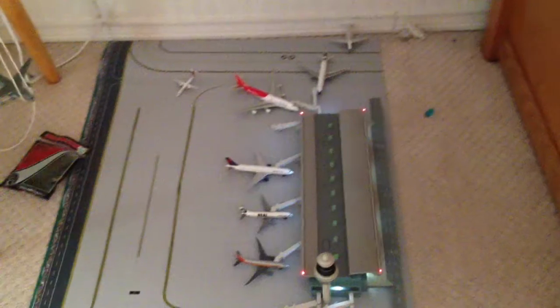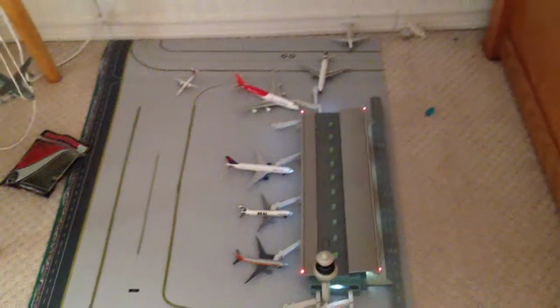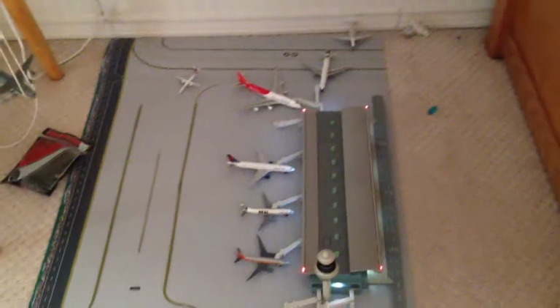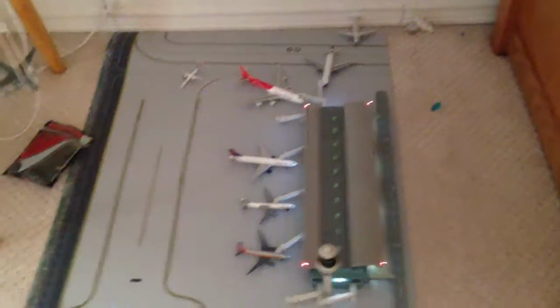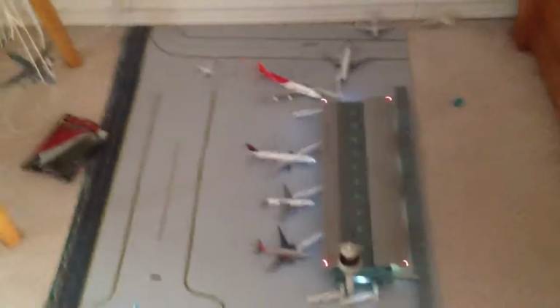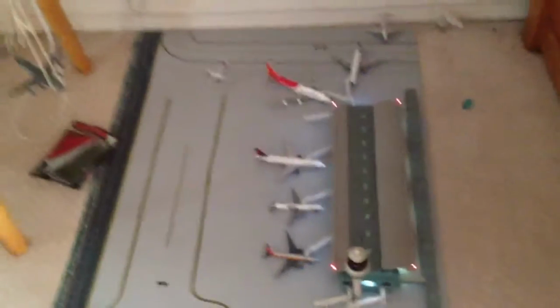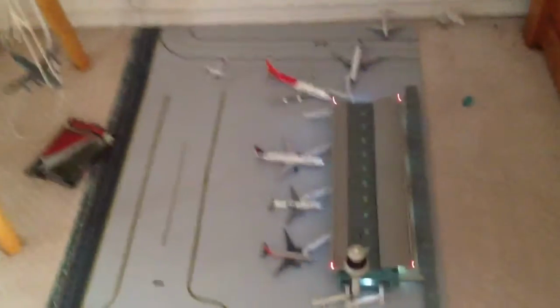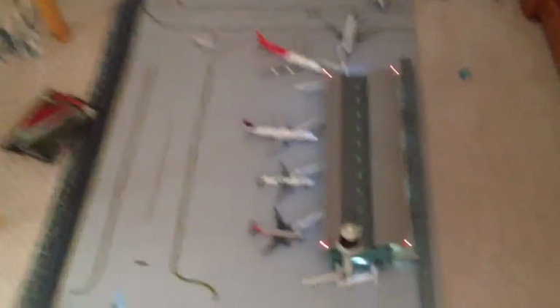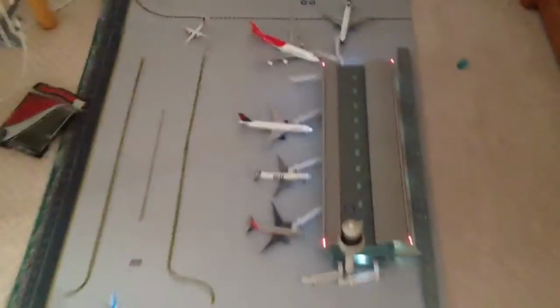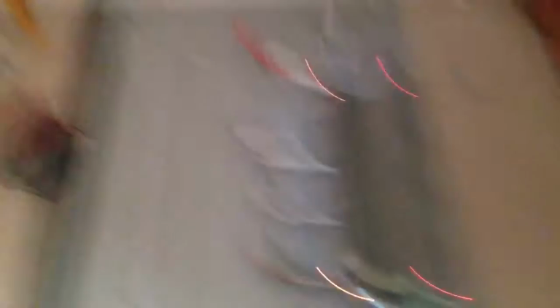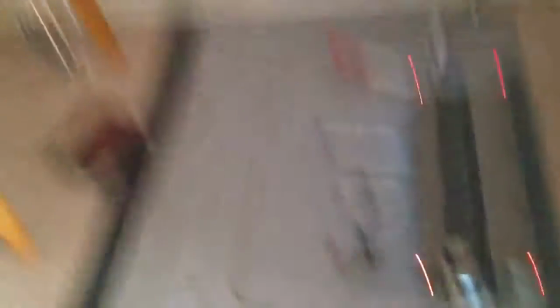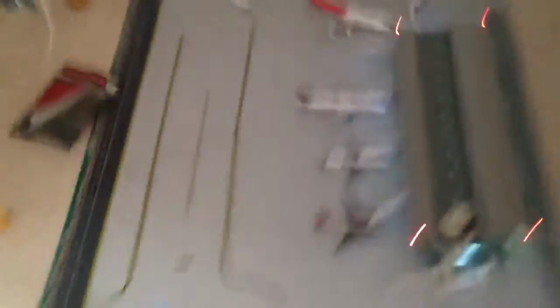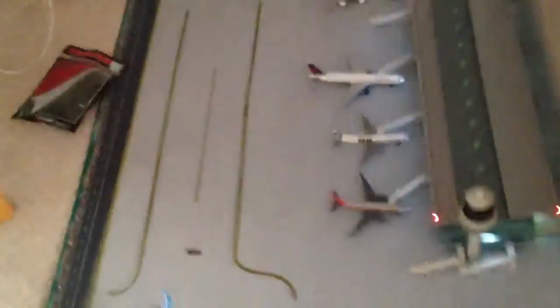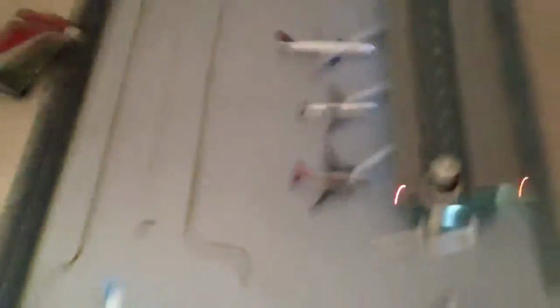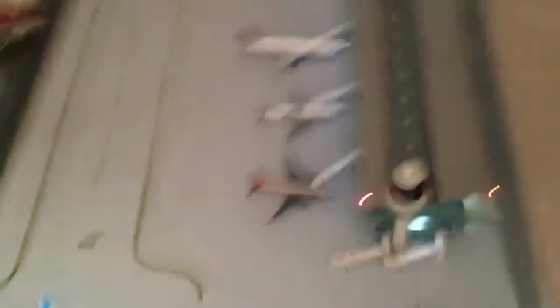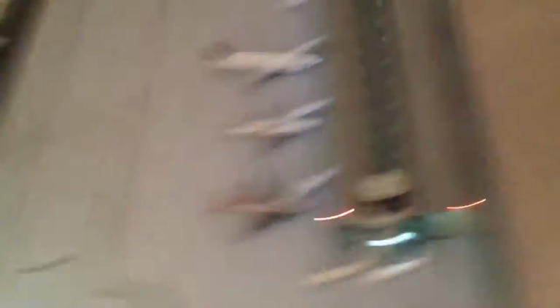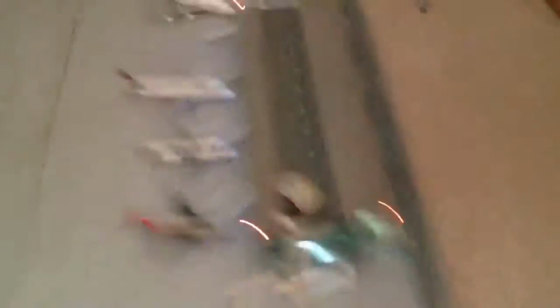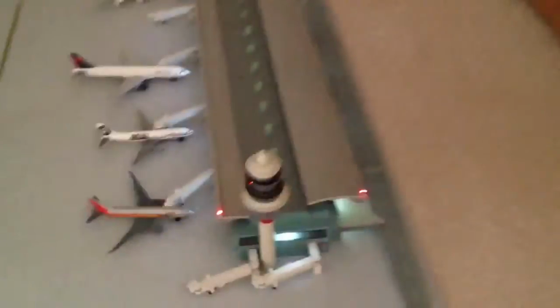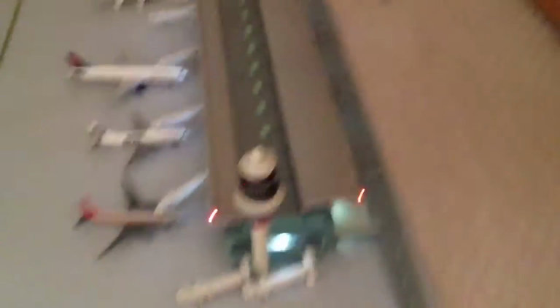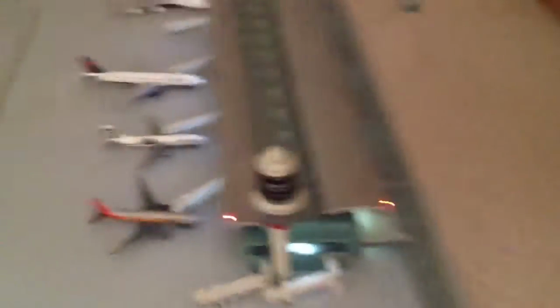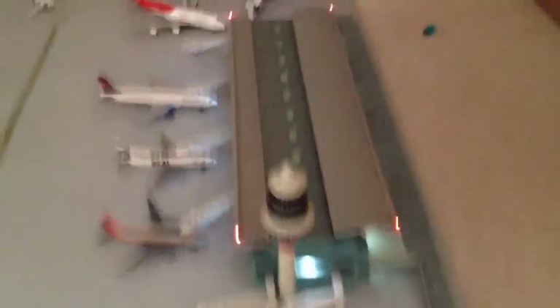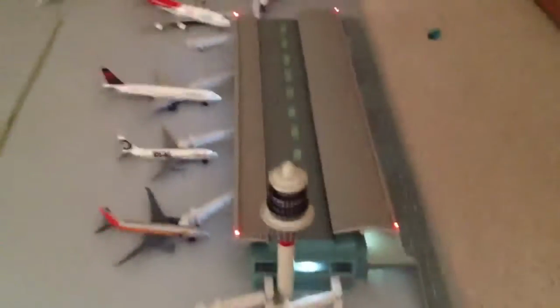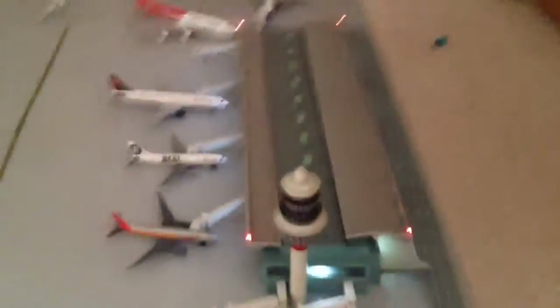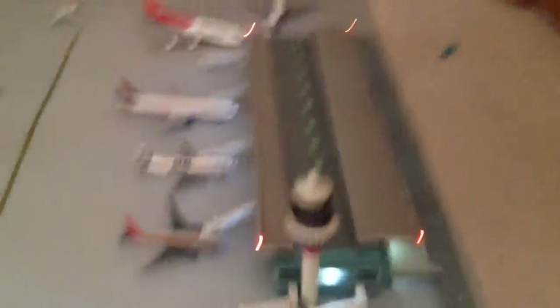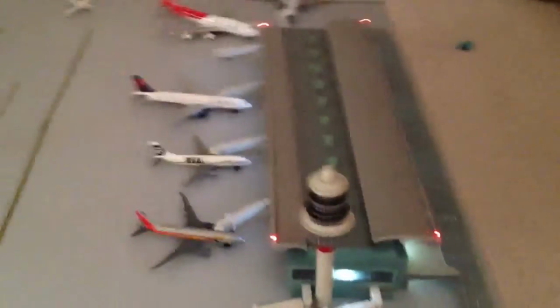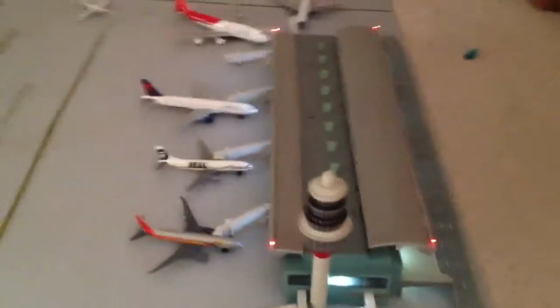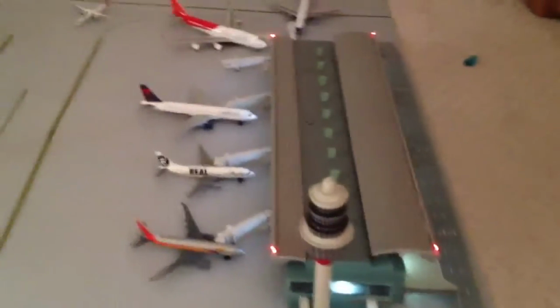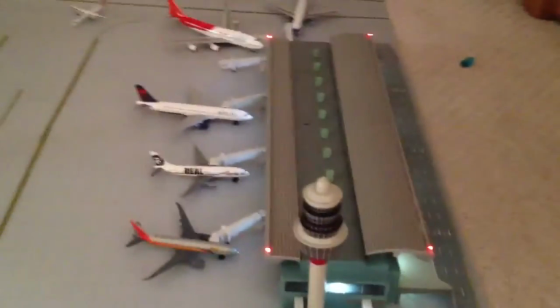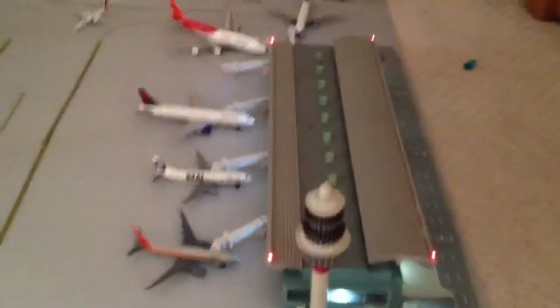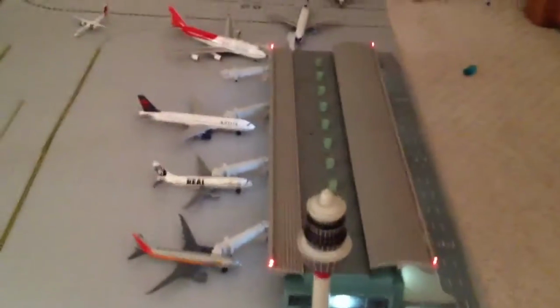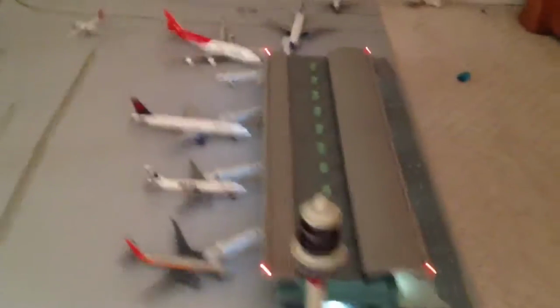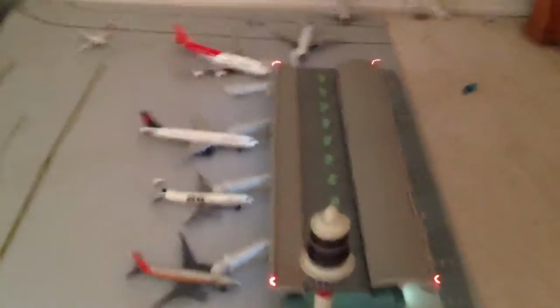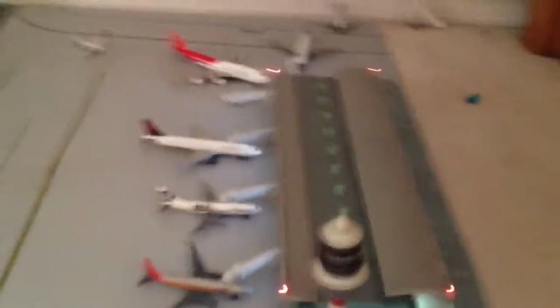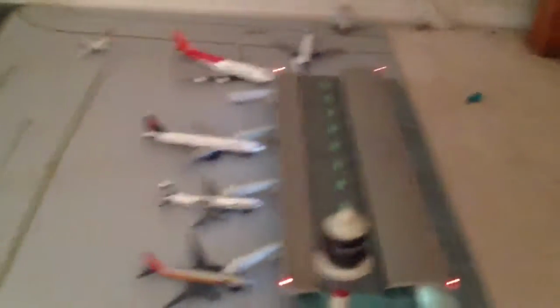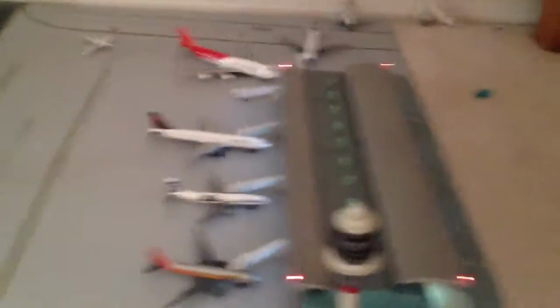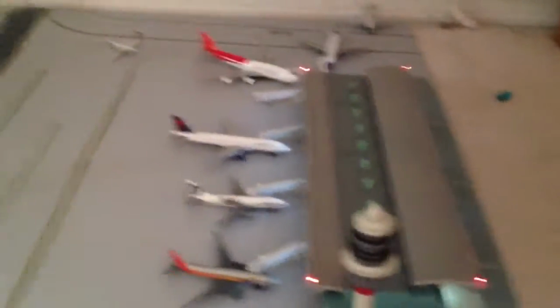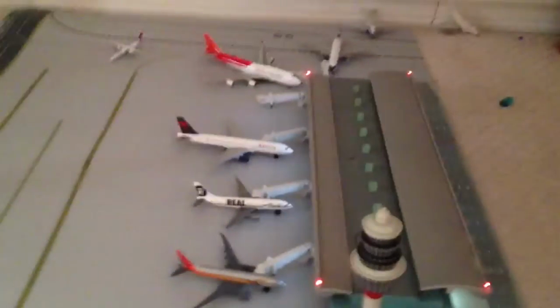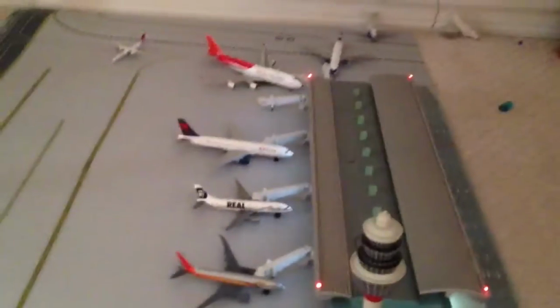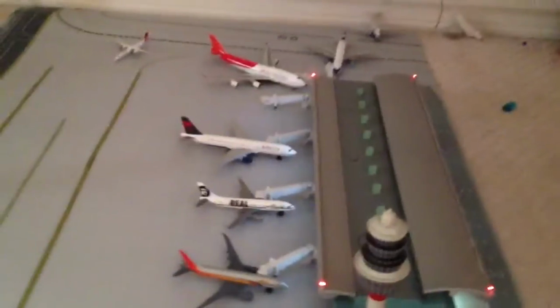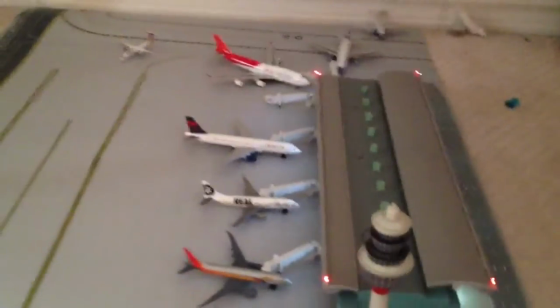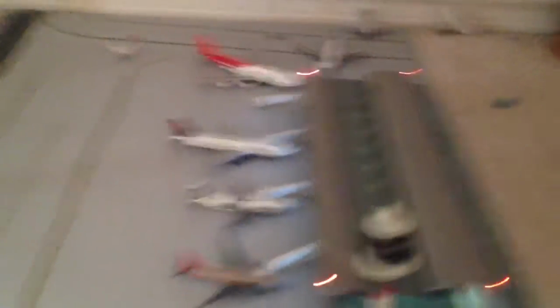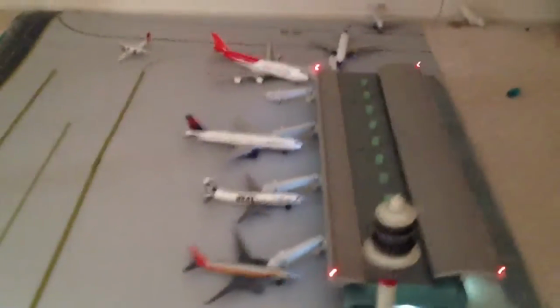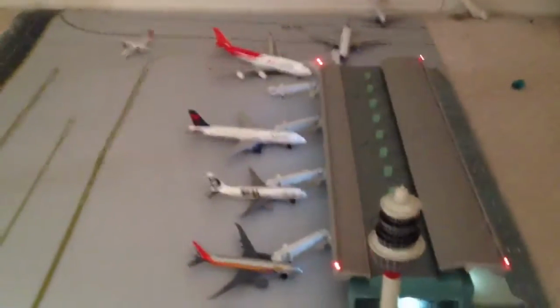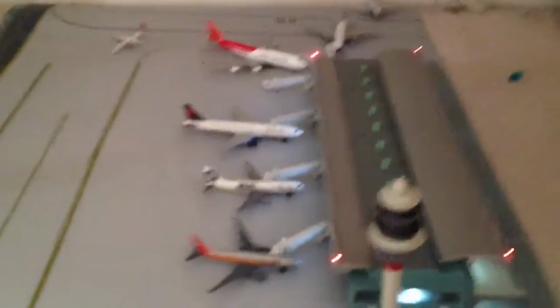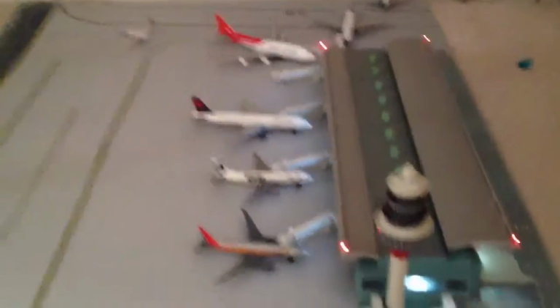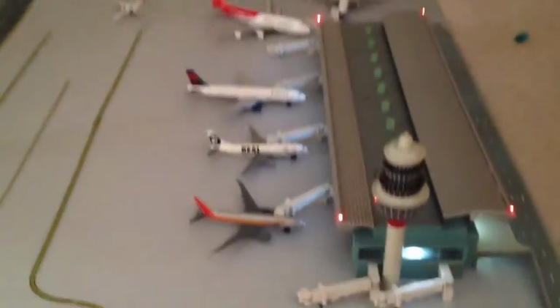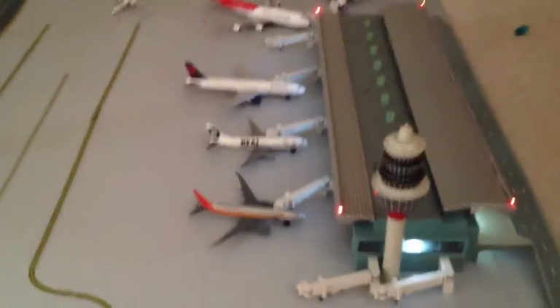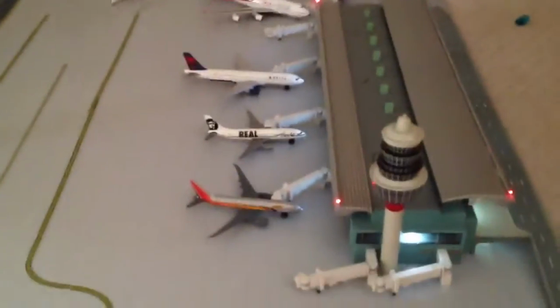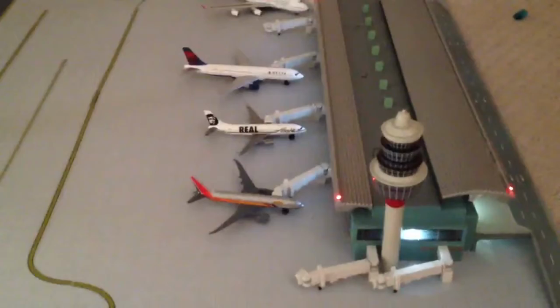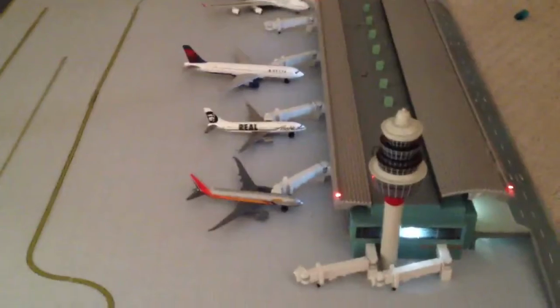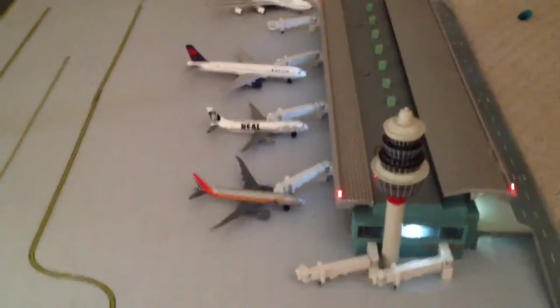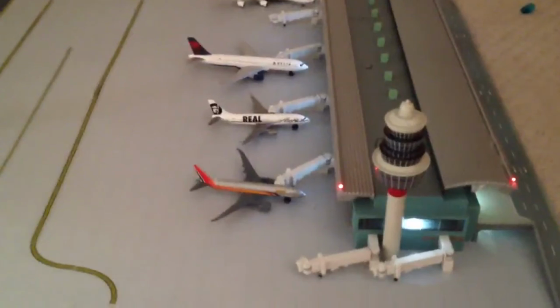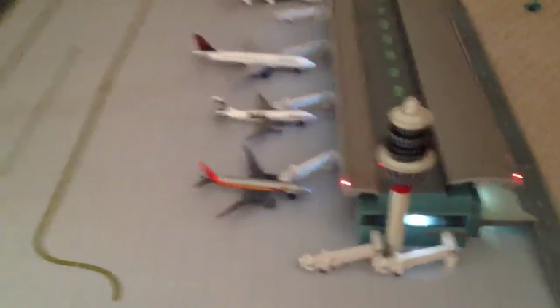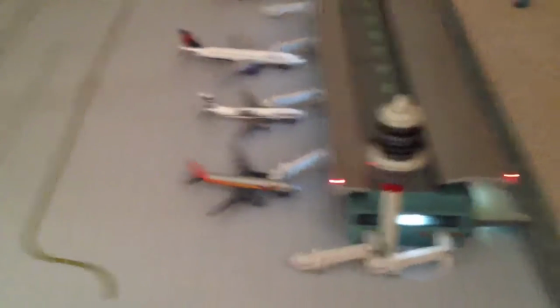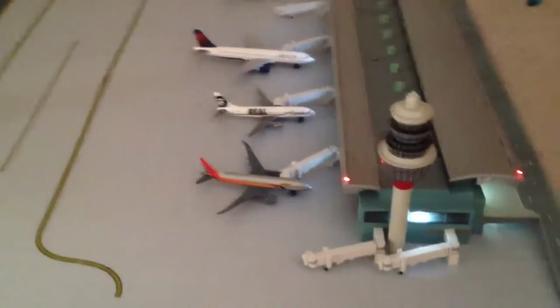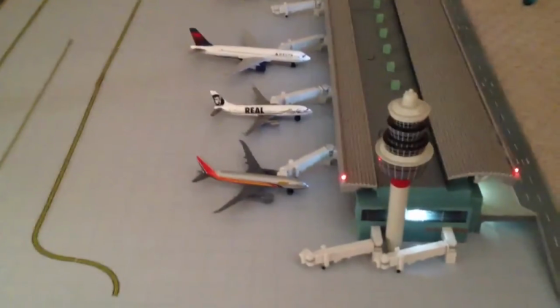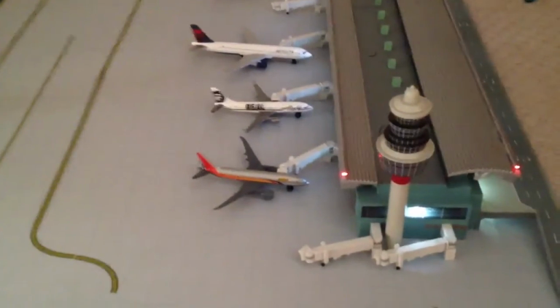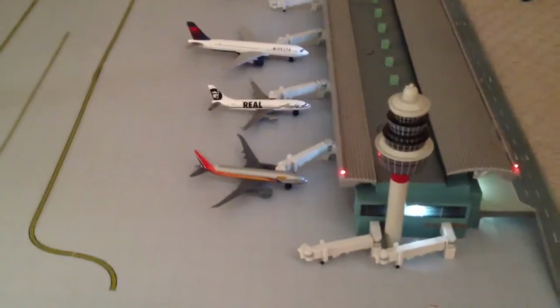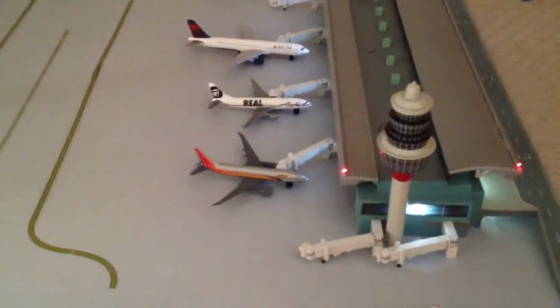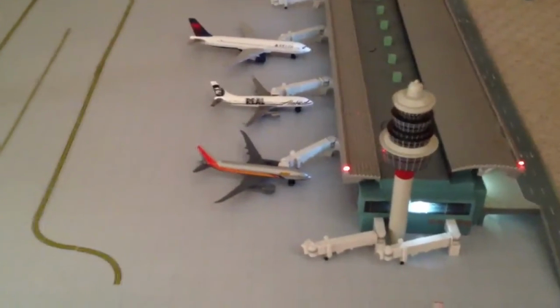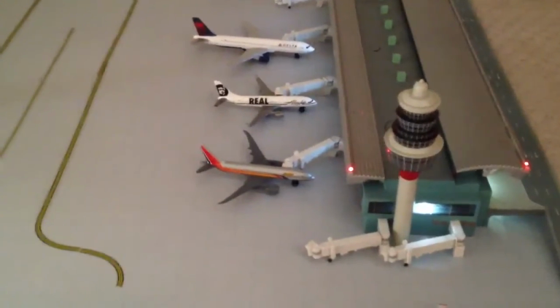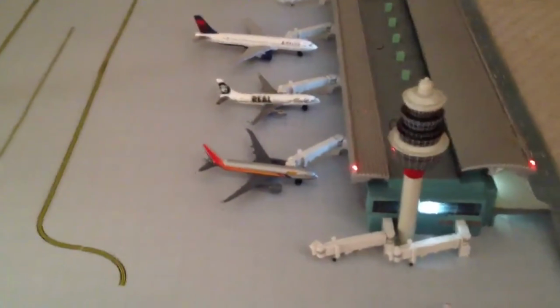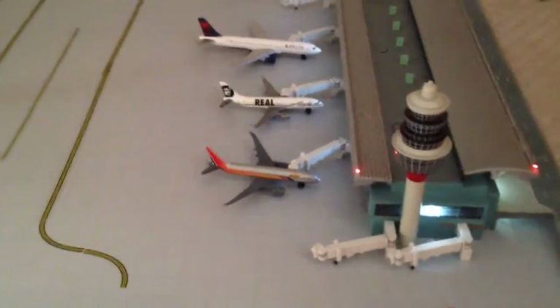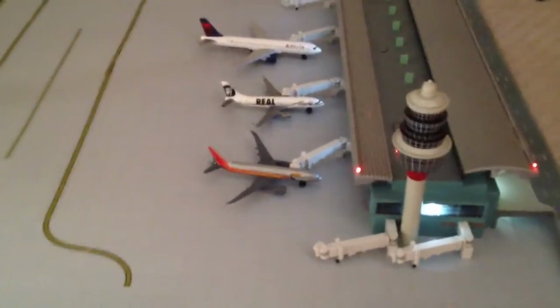Hey guys, it's 2009 coming out with a review. Yup, there's an airport review.